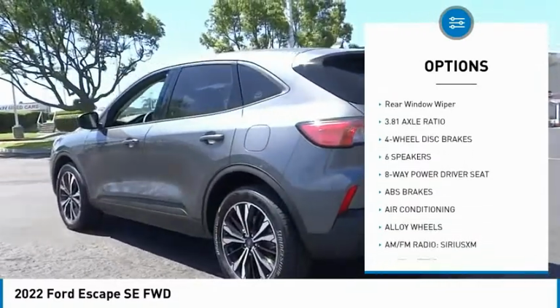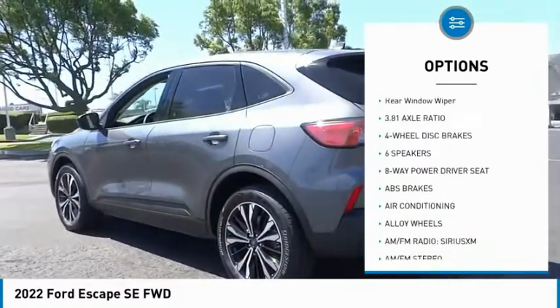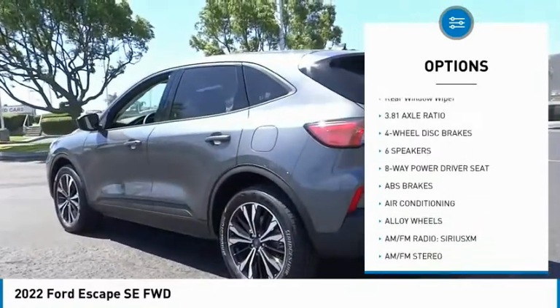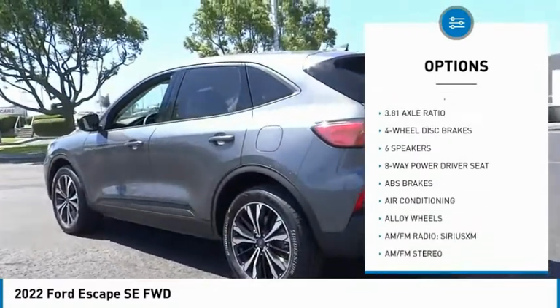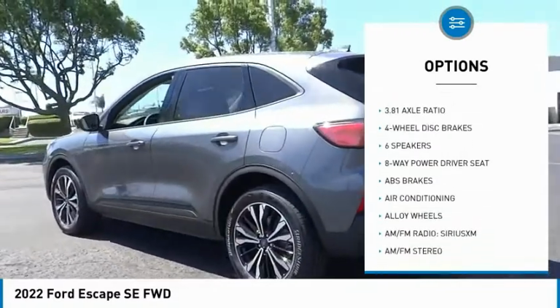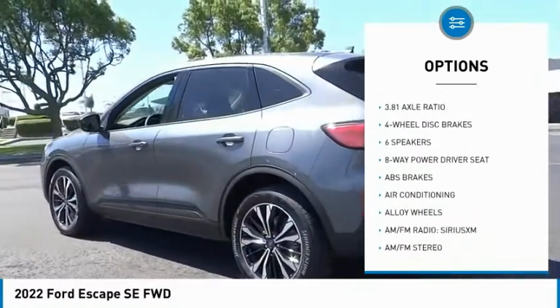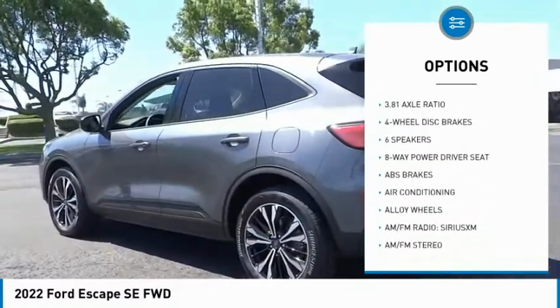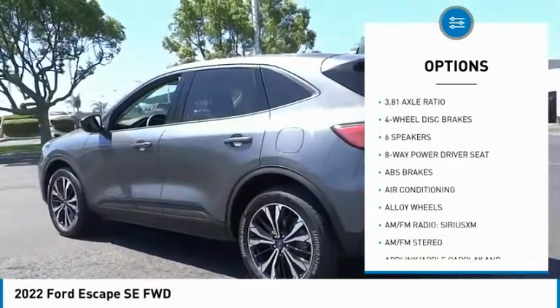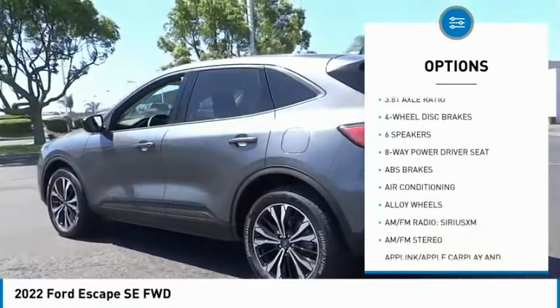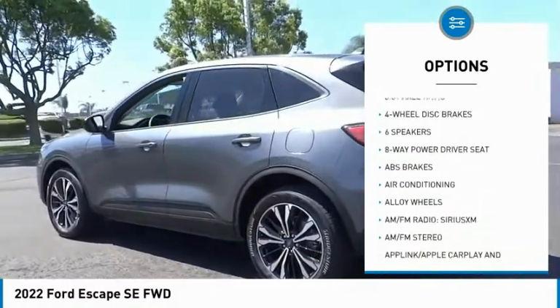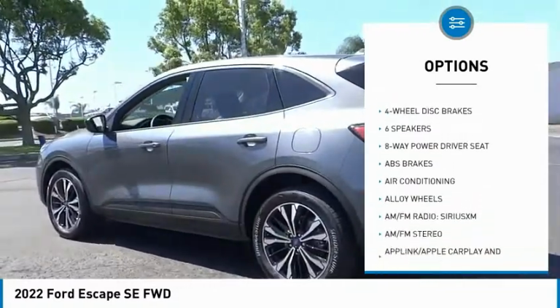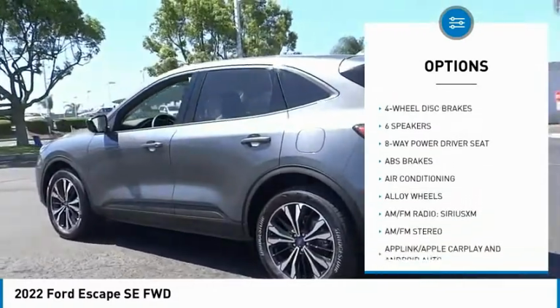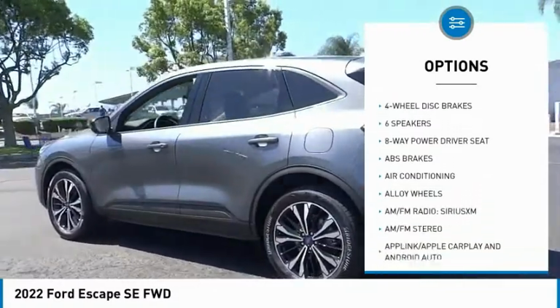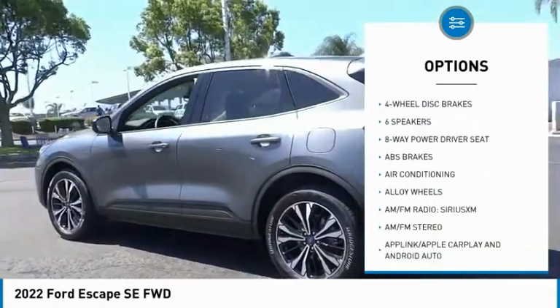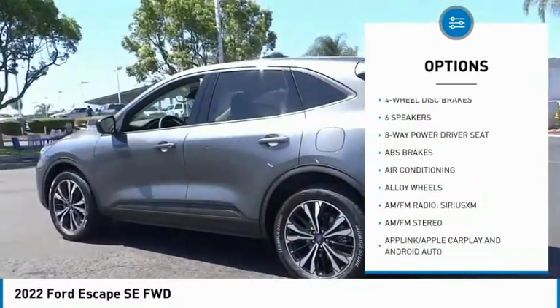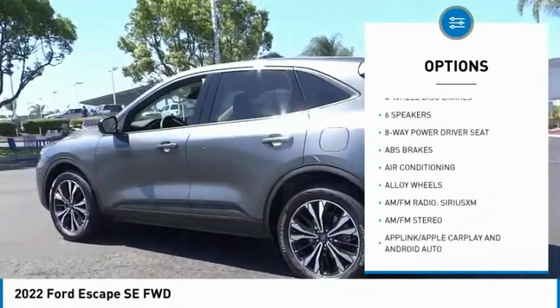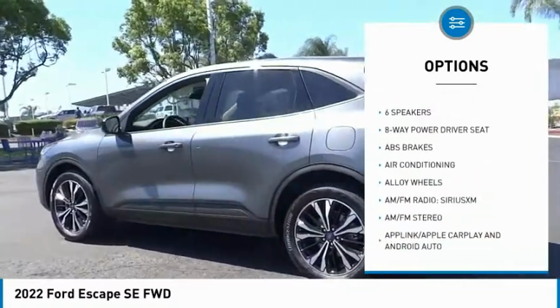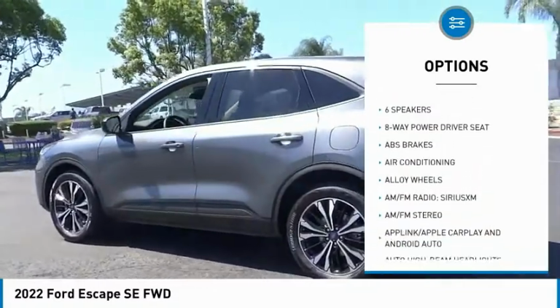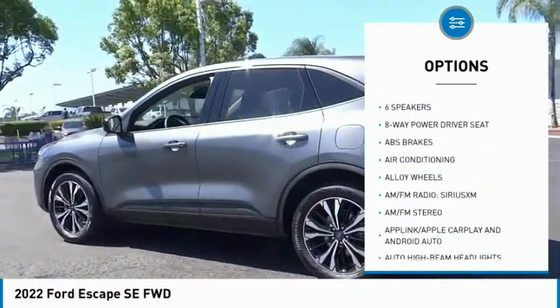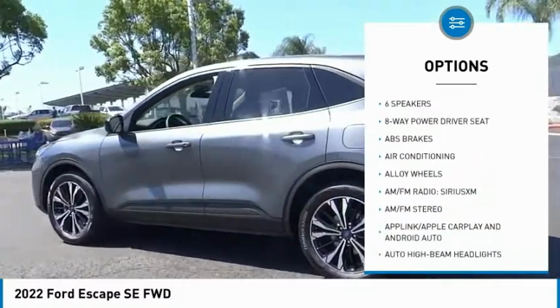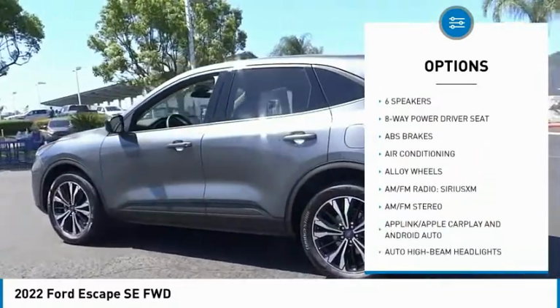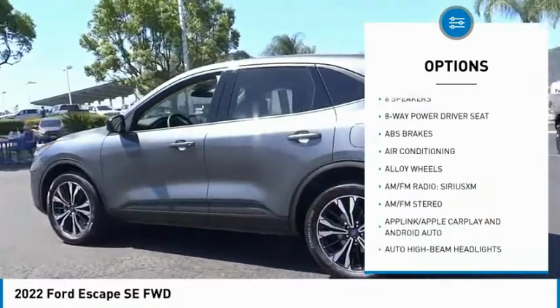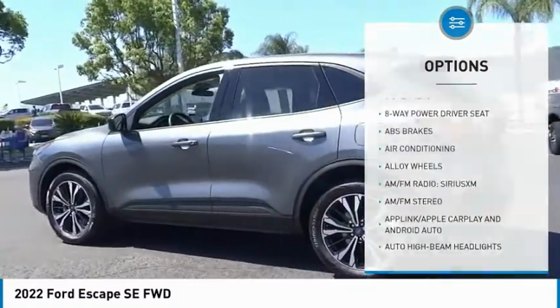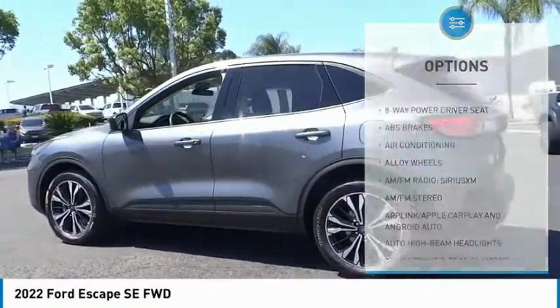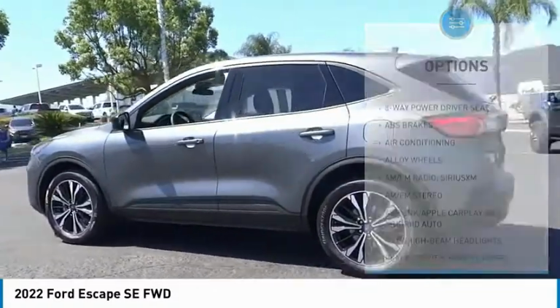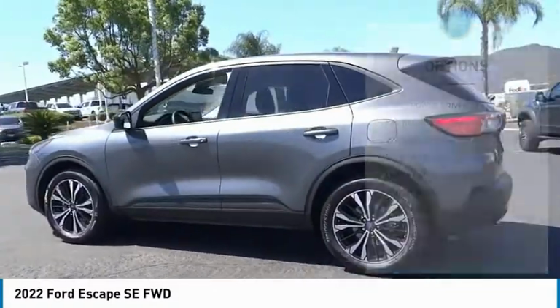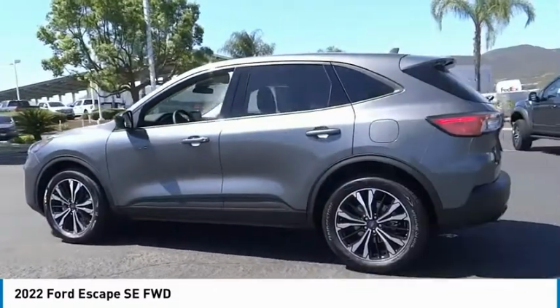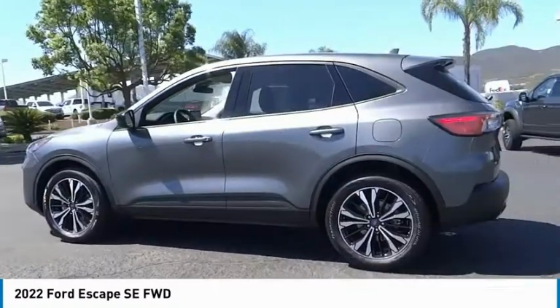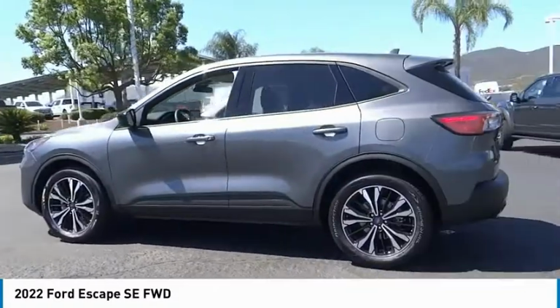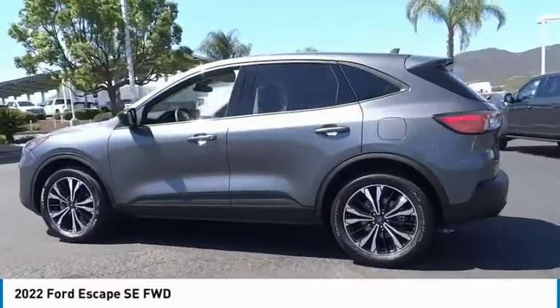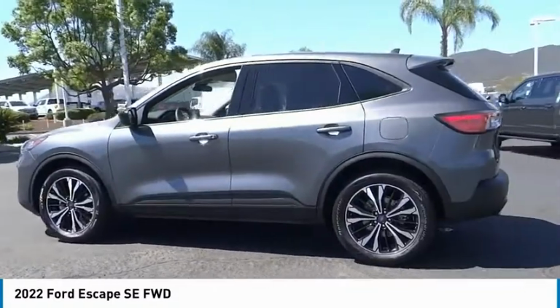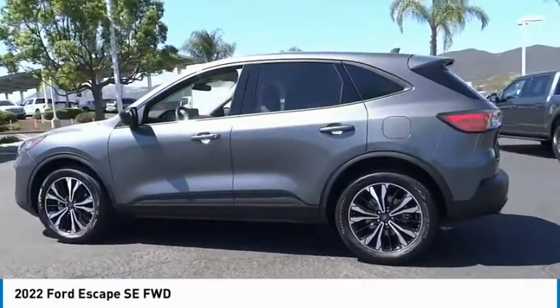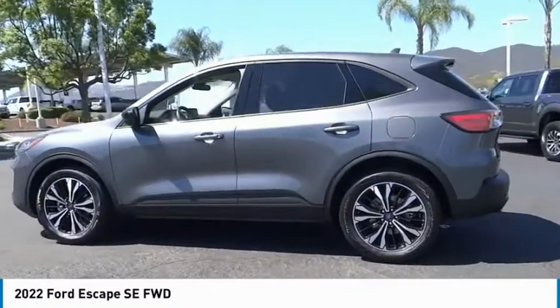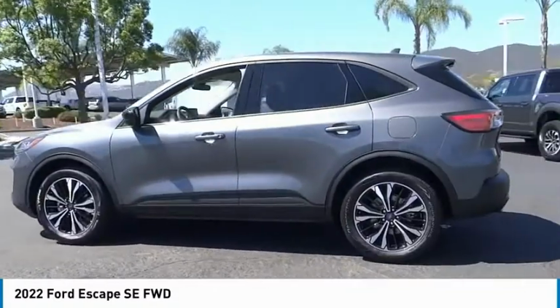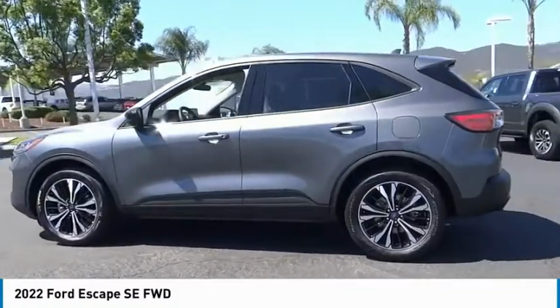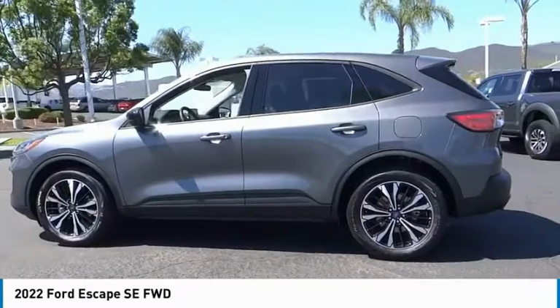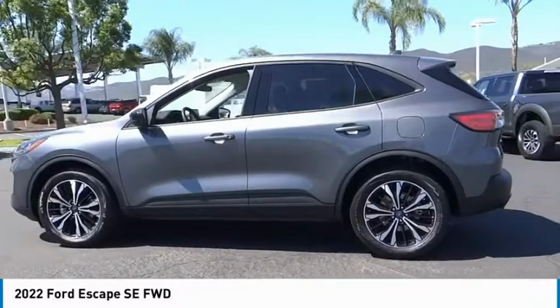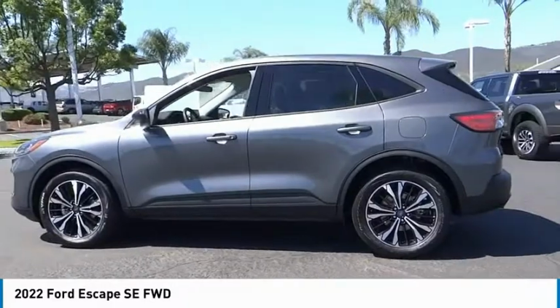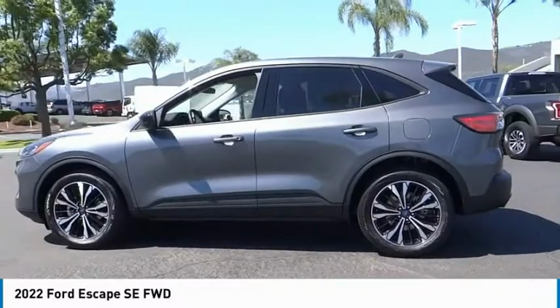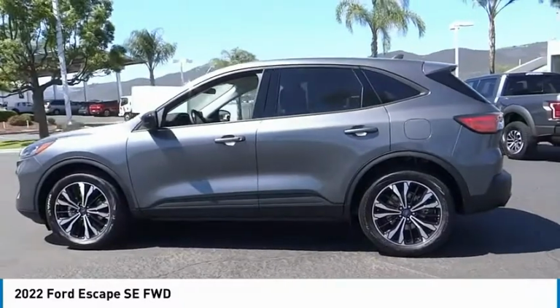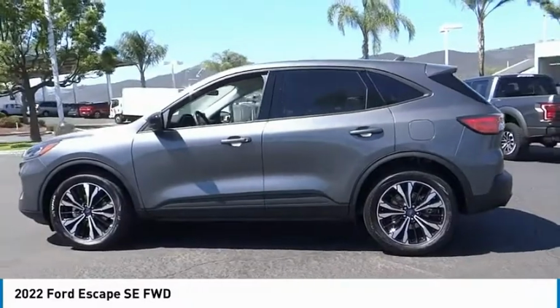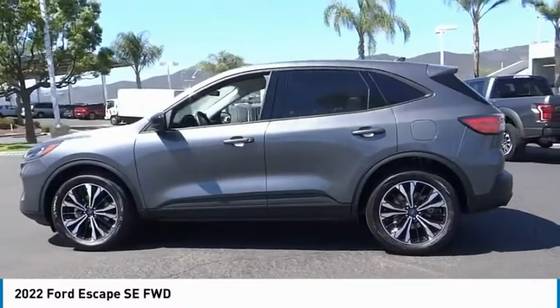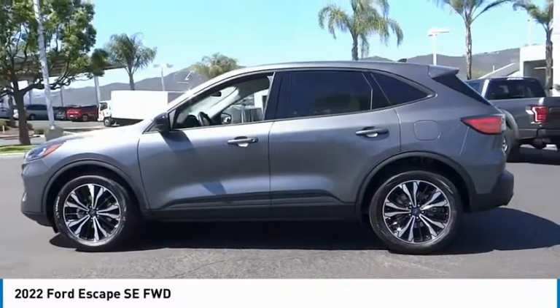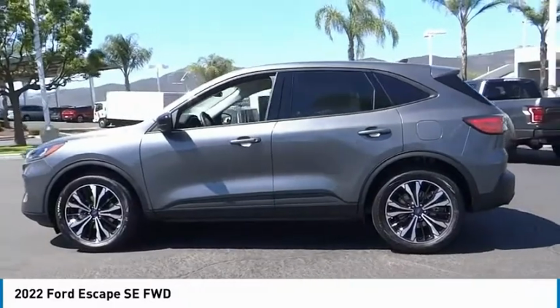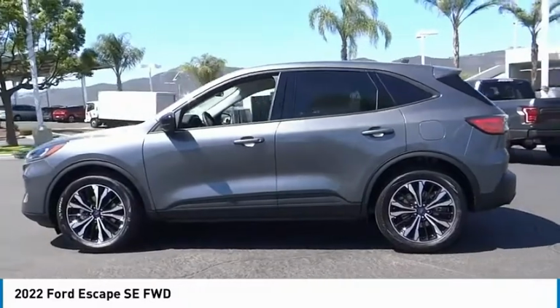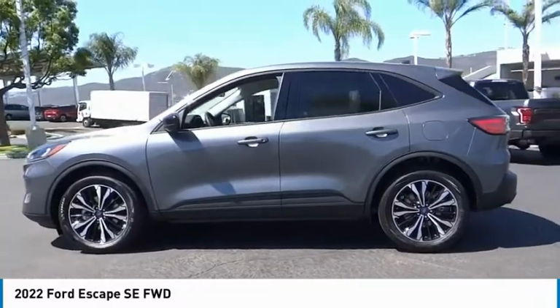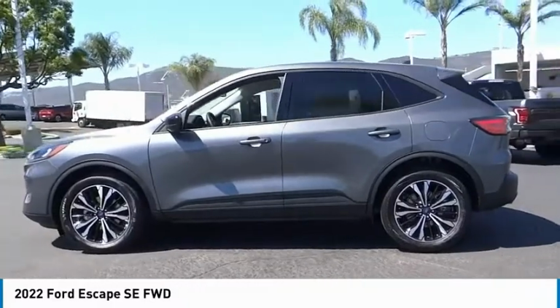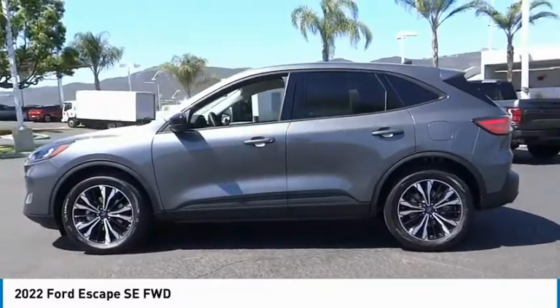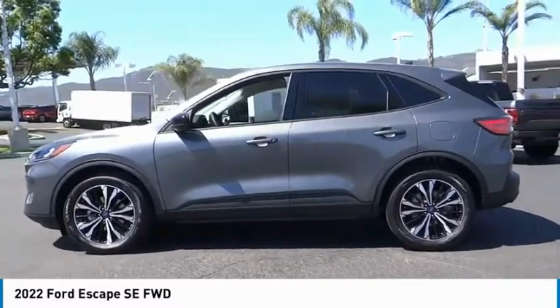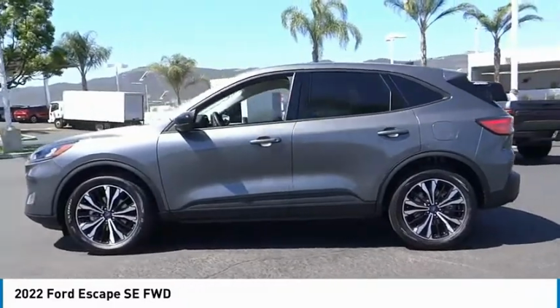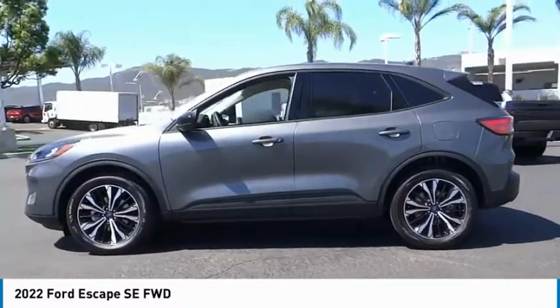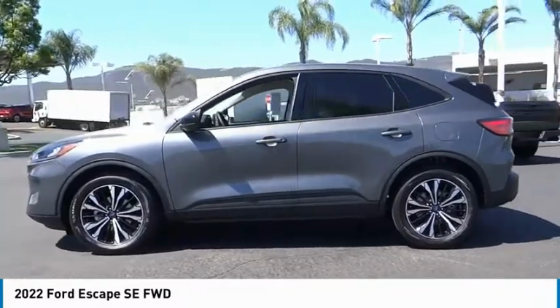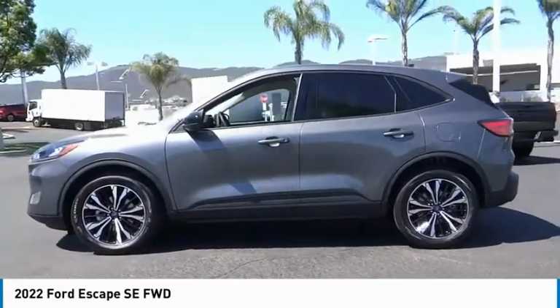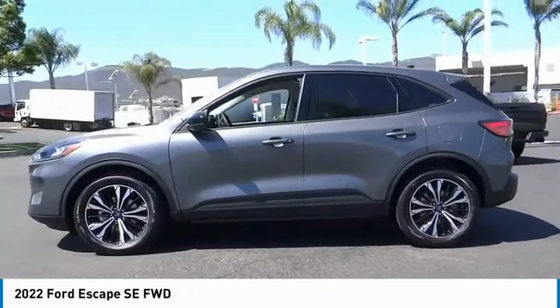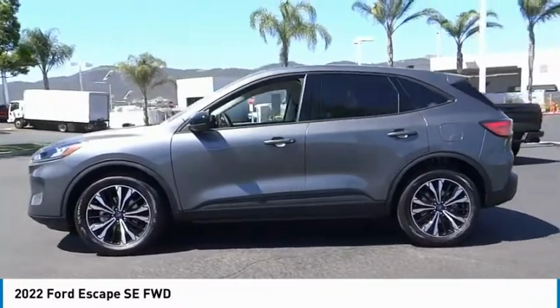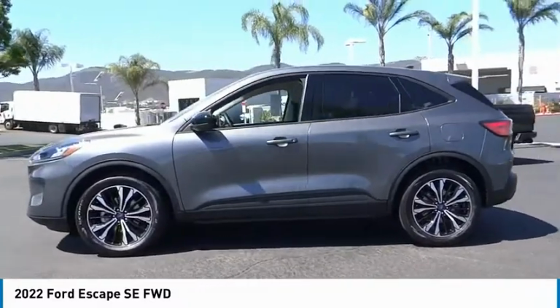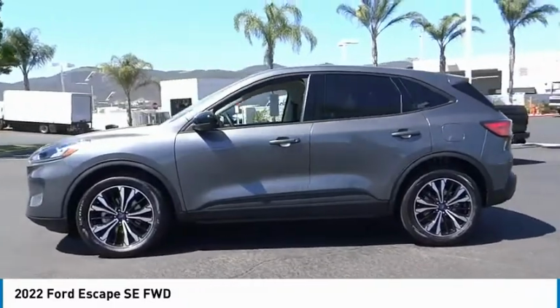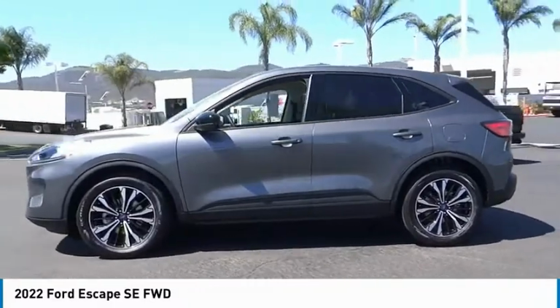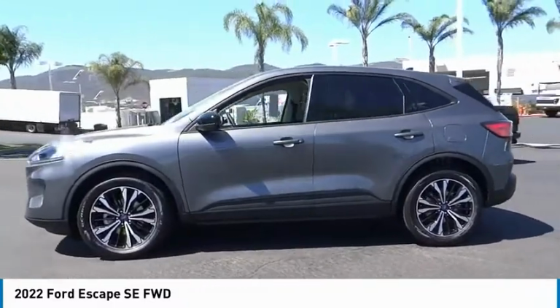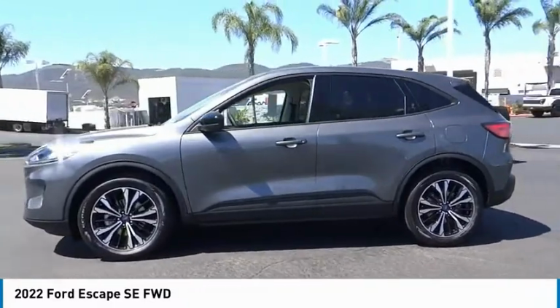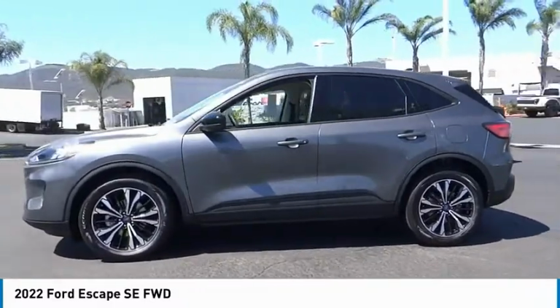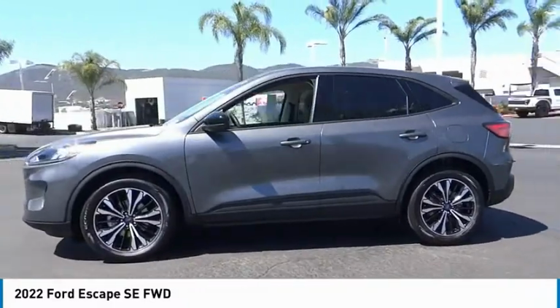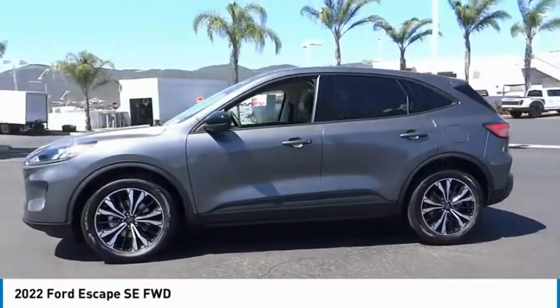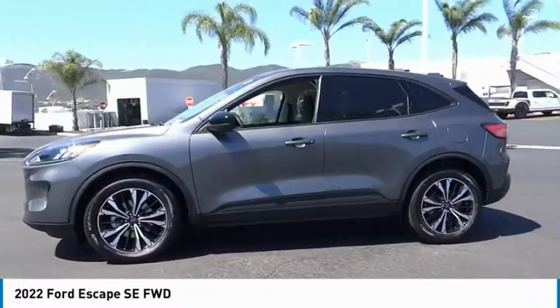Remote keyless entry, four-wheel disc brakes, speed control, rear window defroster, rear window wiper.